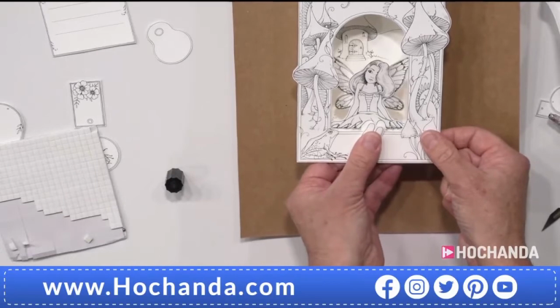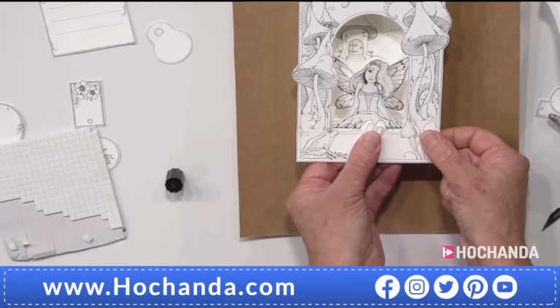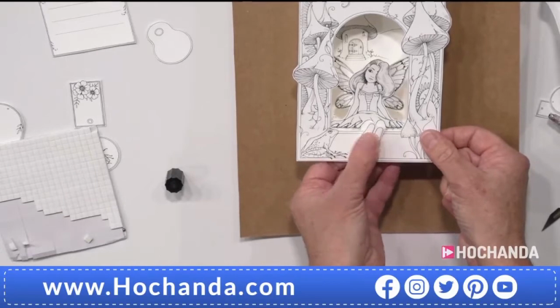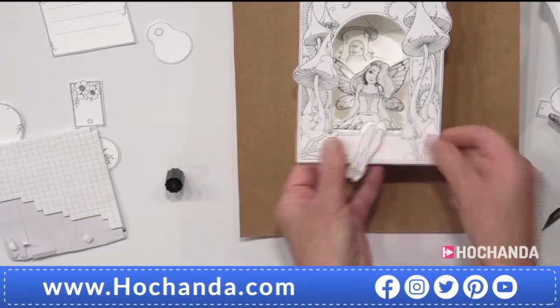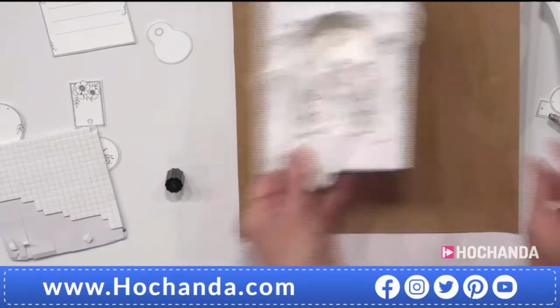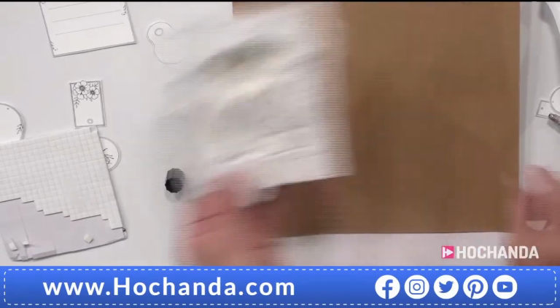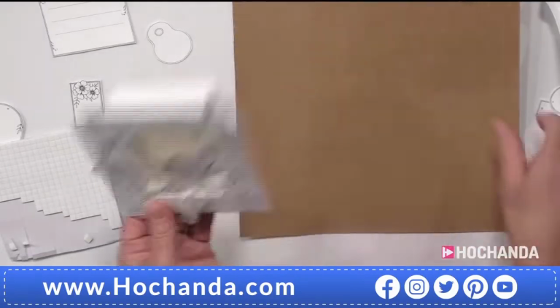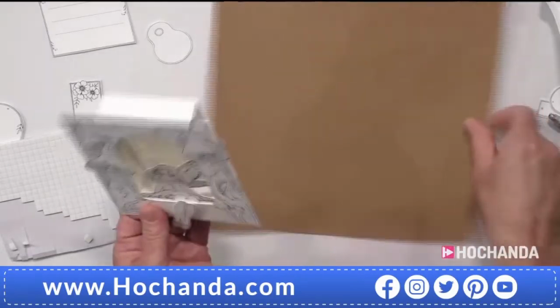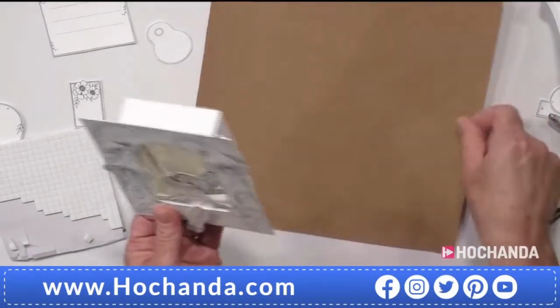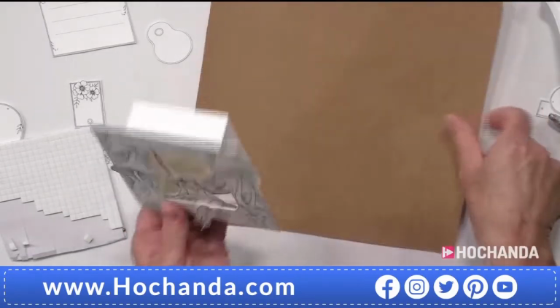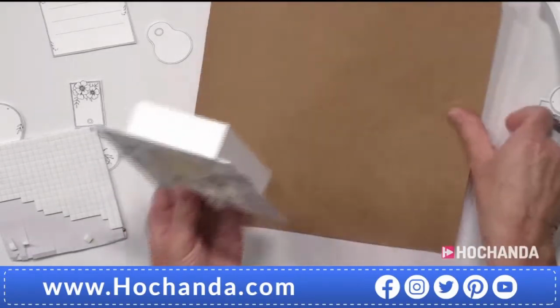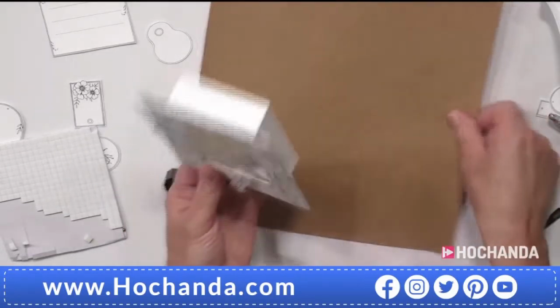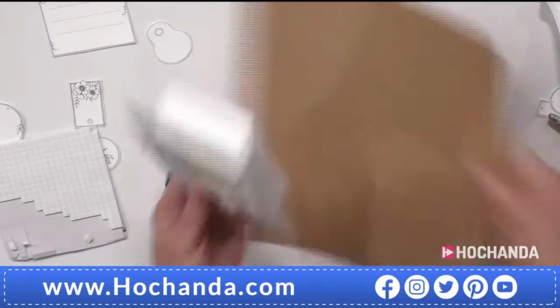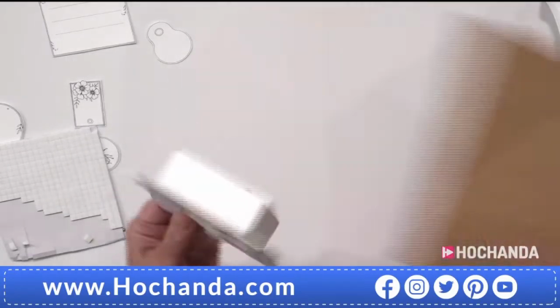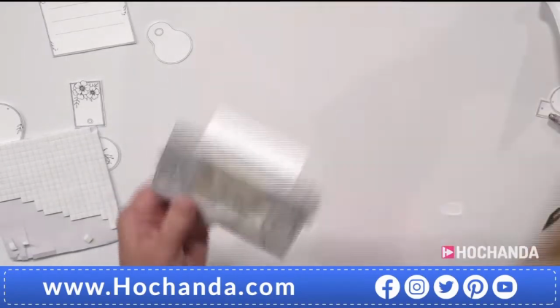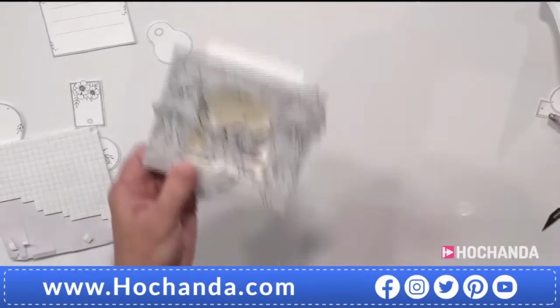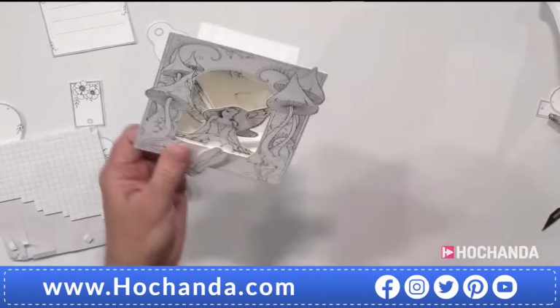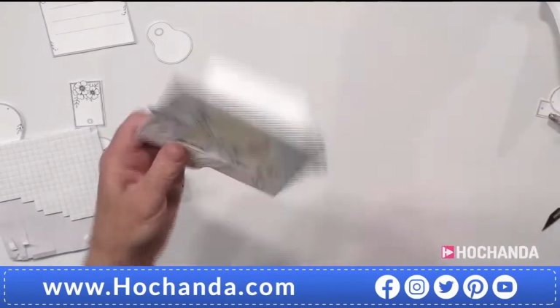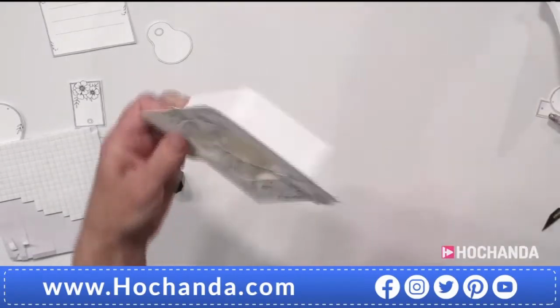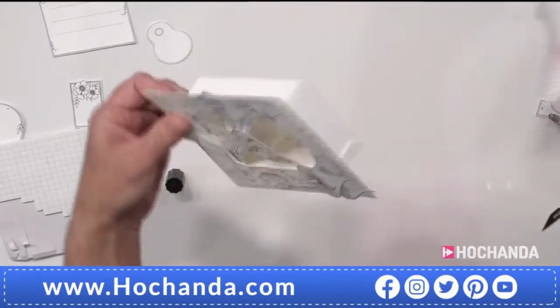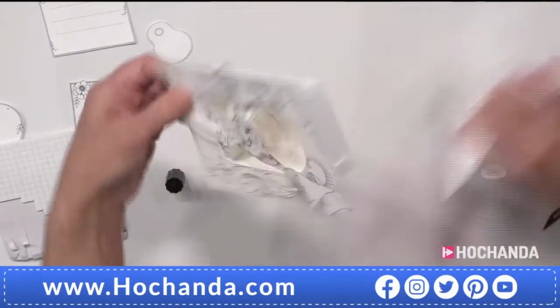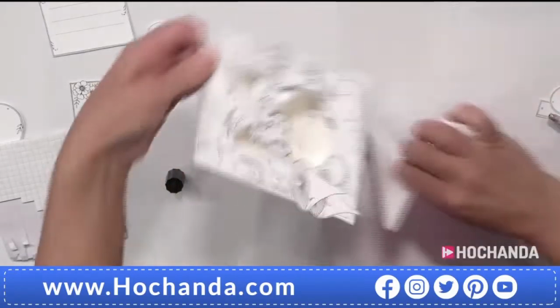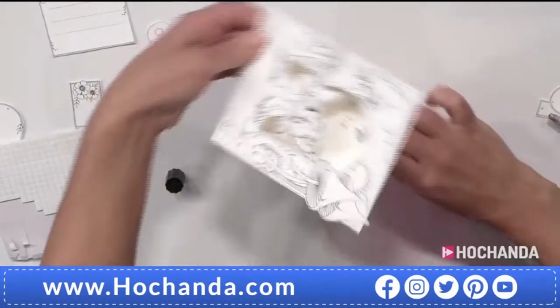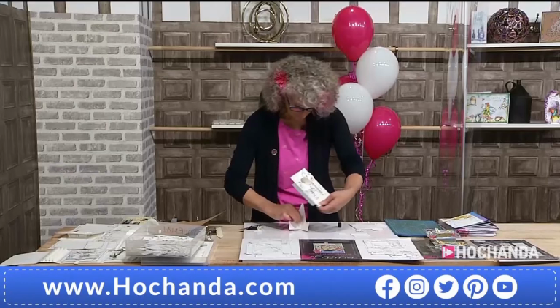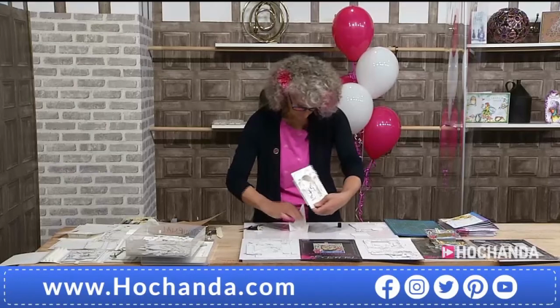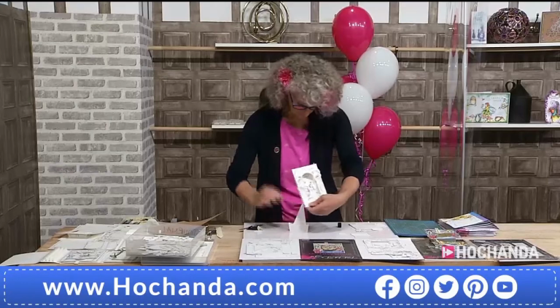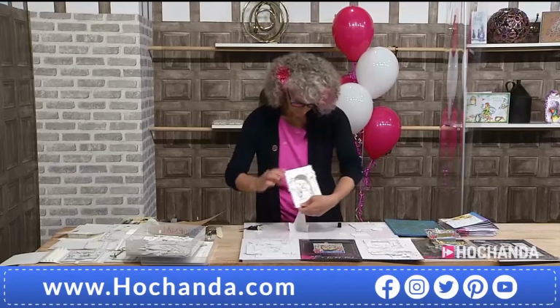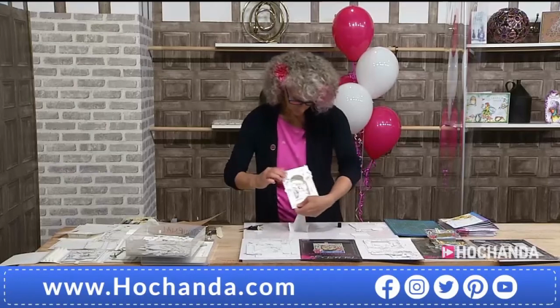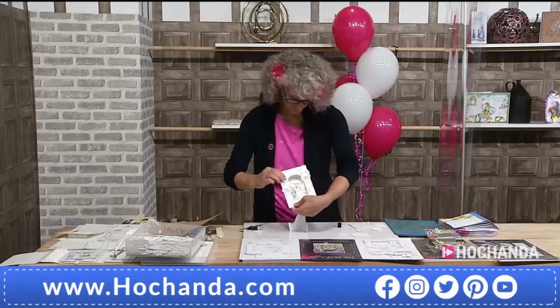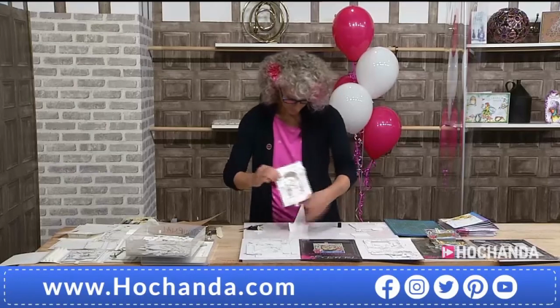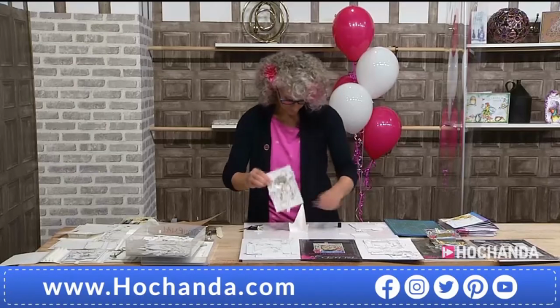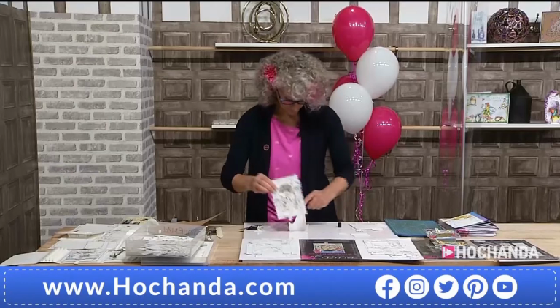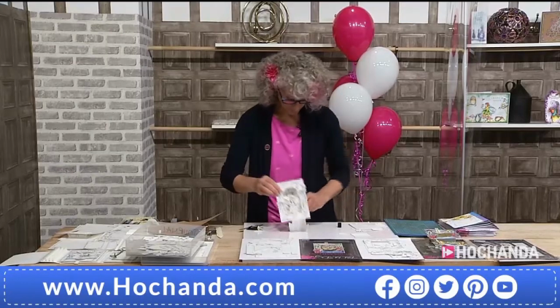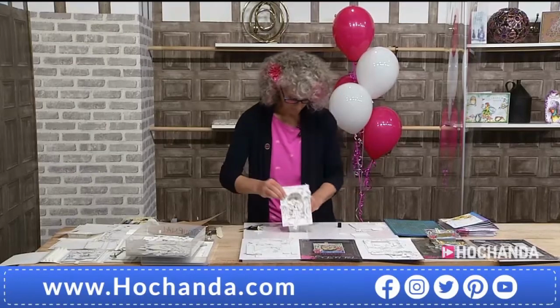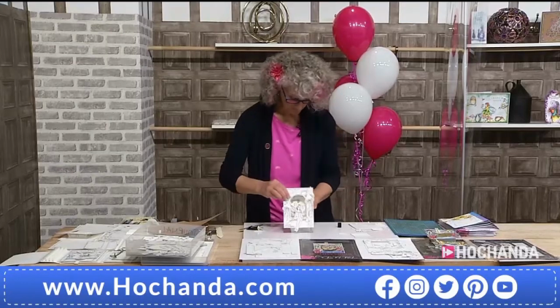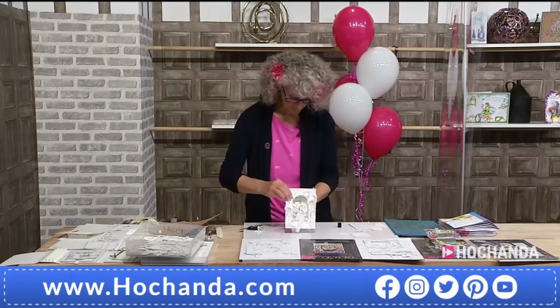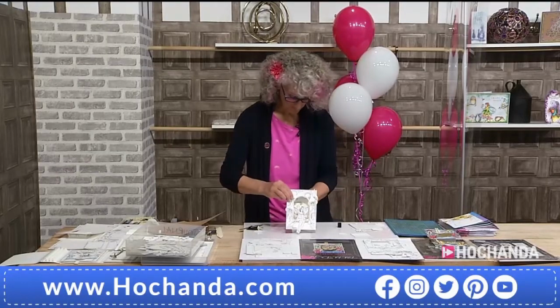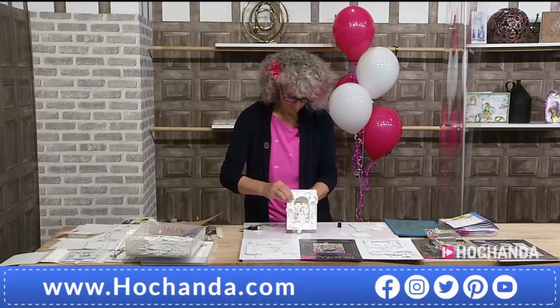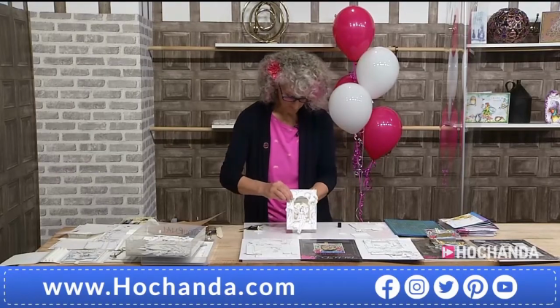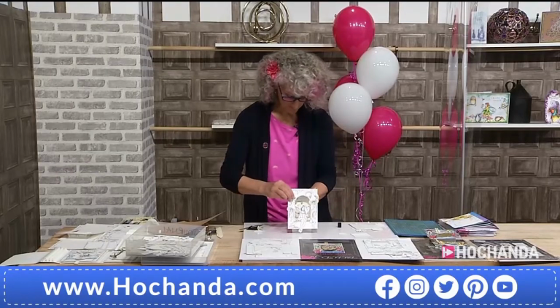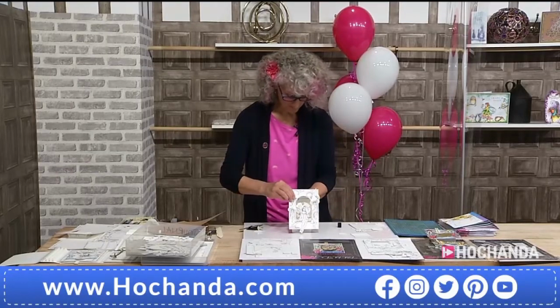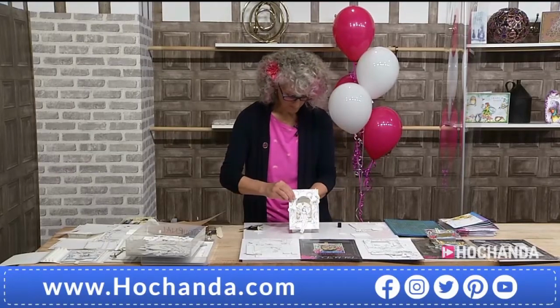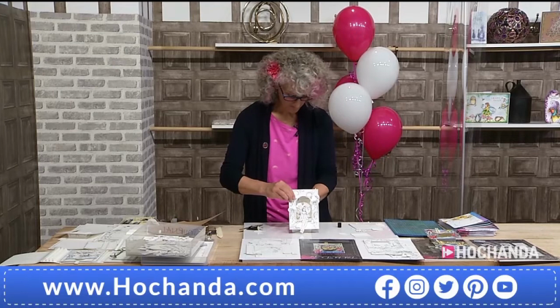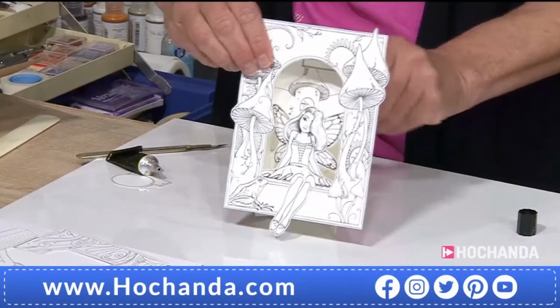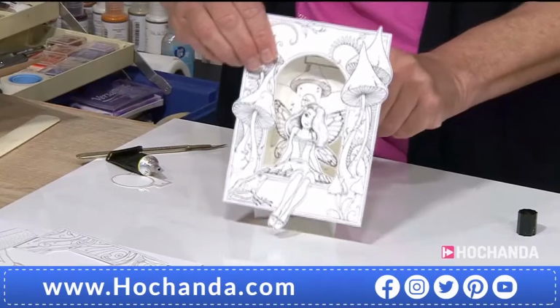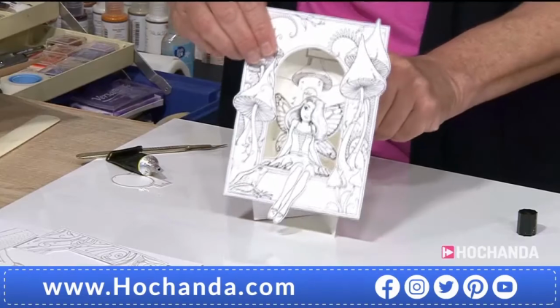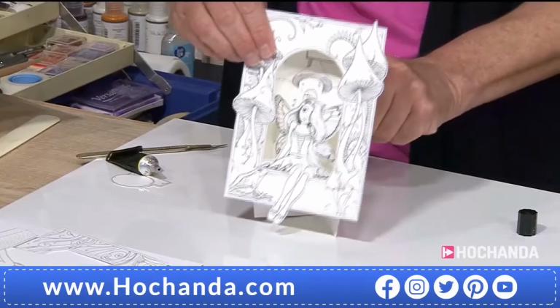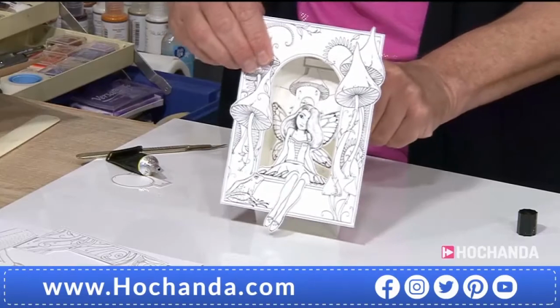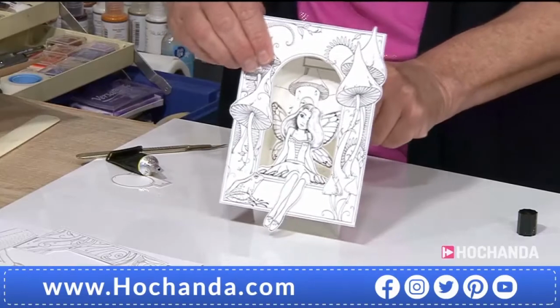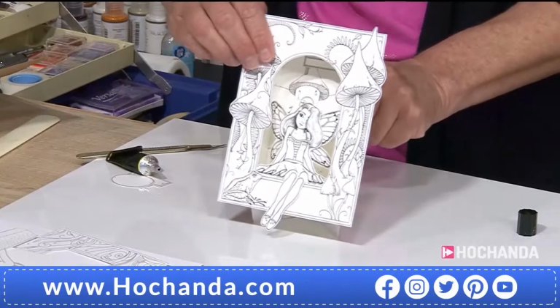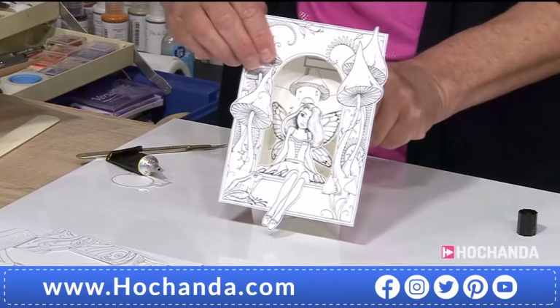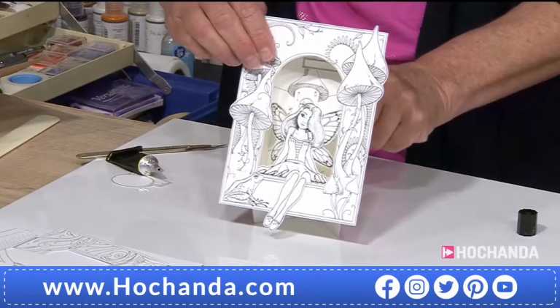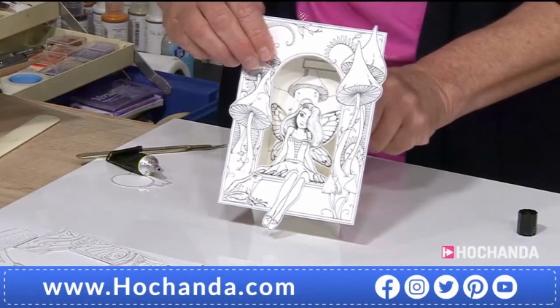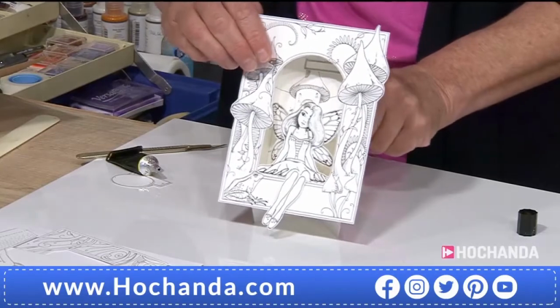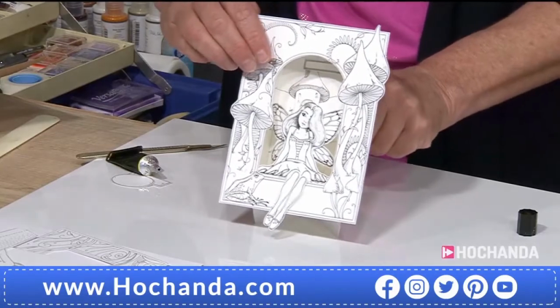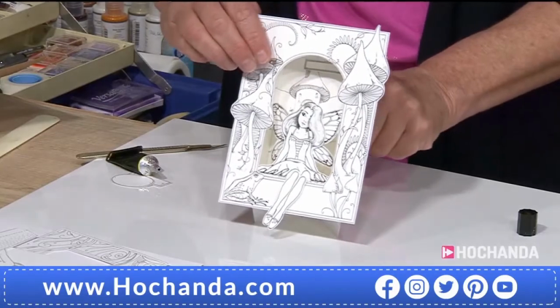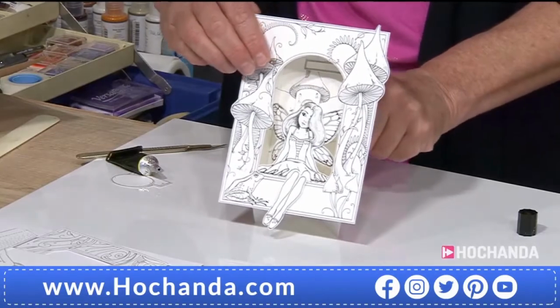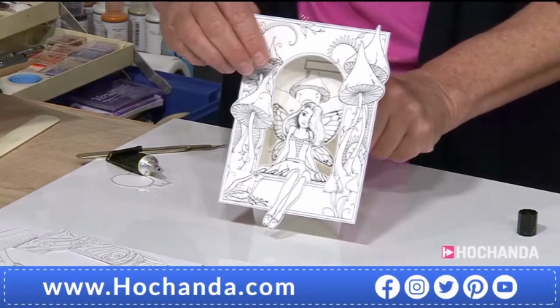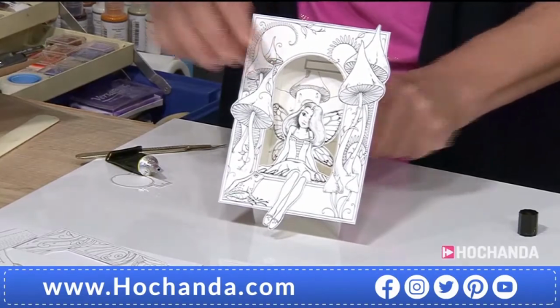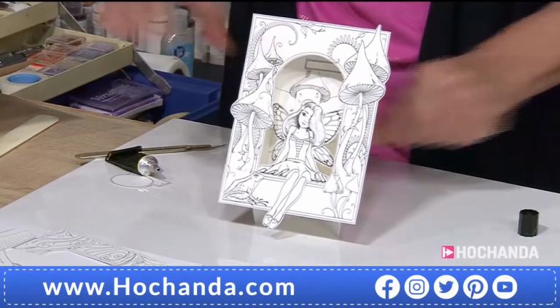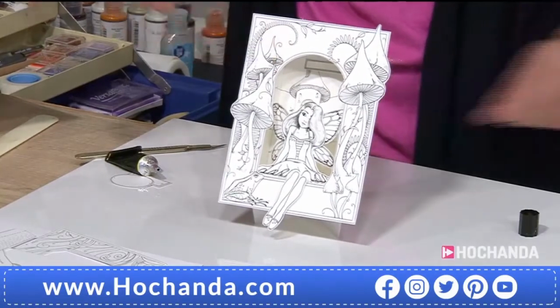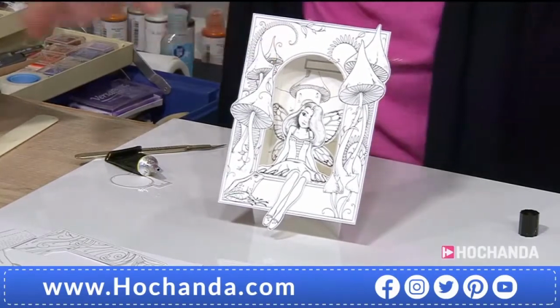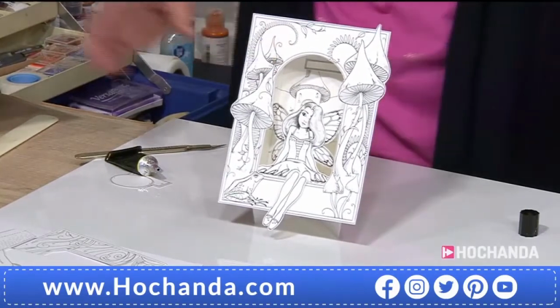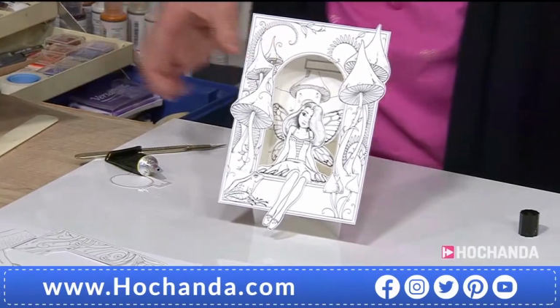Isn't she lovely! Really lovely. And again, don't forget there's no colour on that at all, and yet it's still a magical image to look at and to work on.